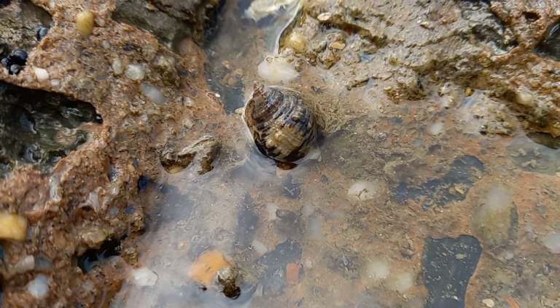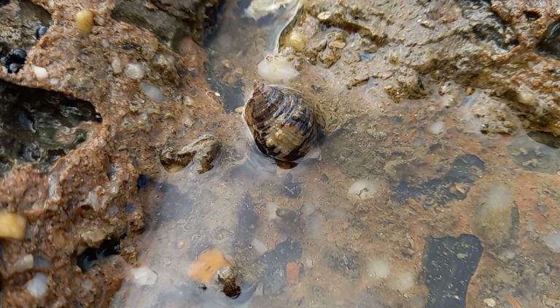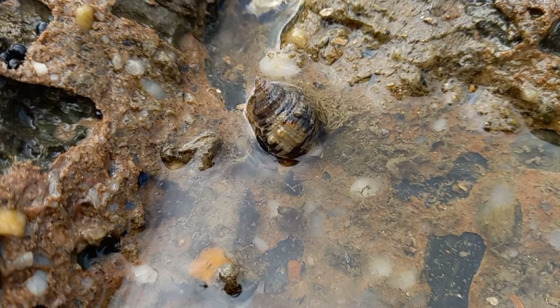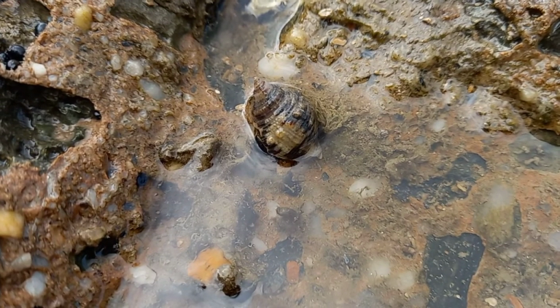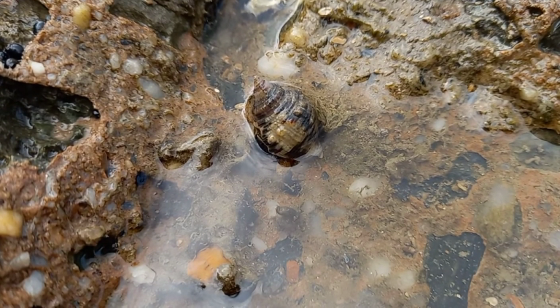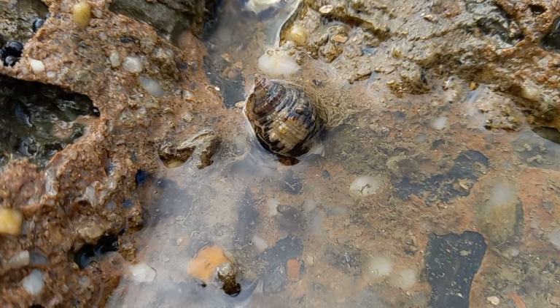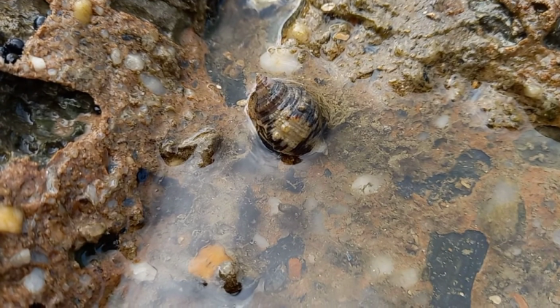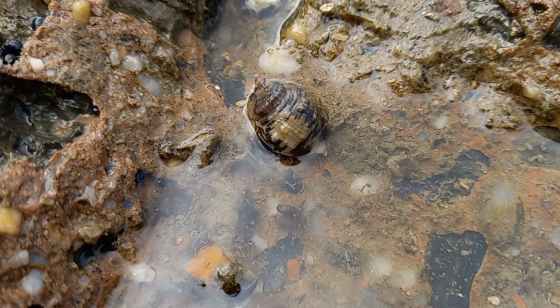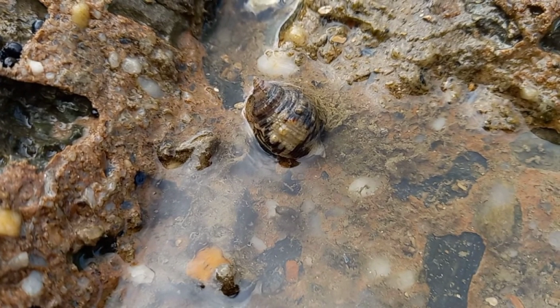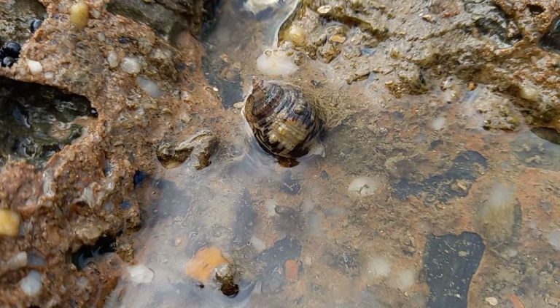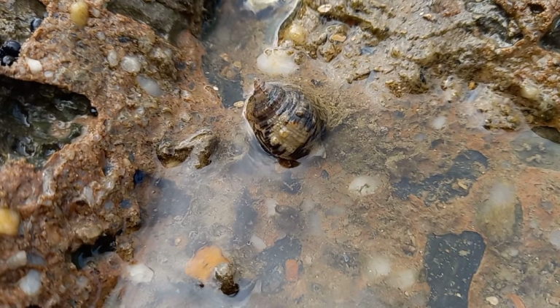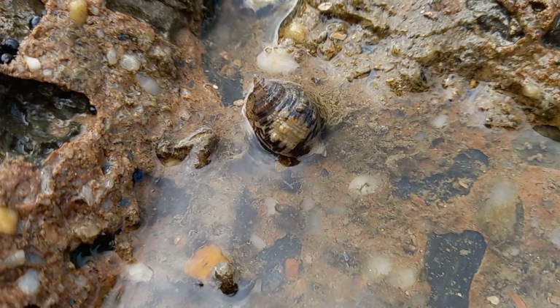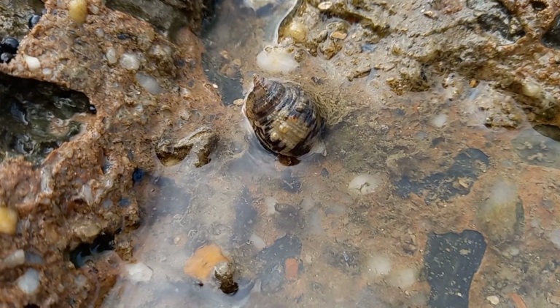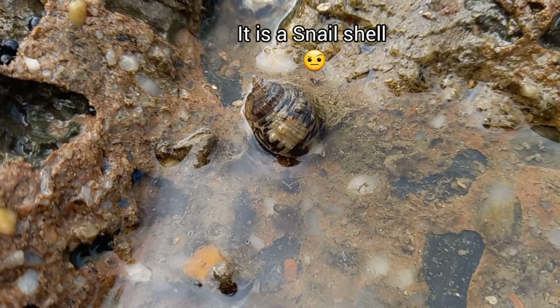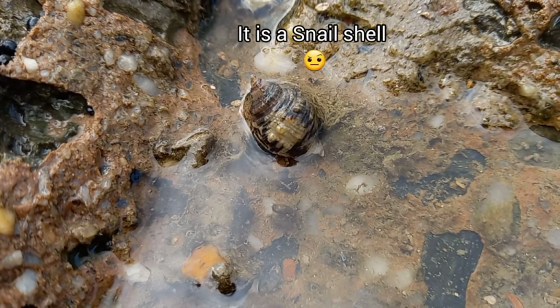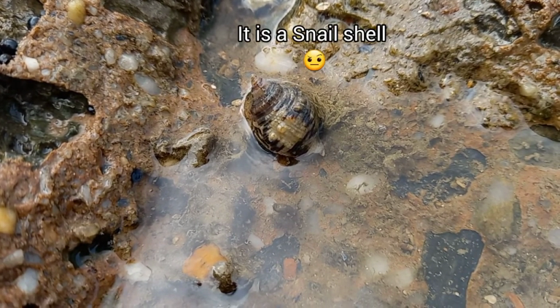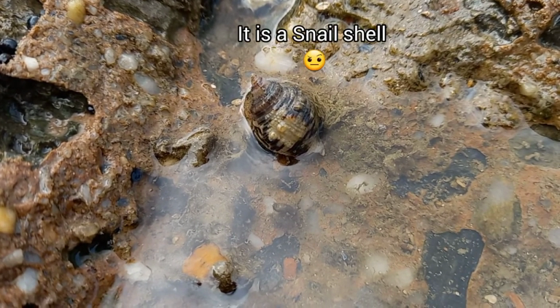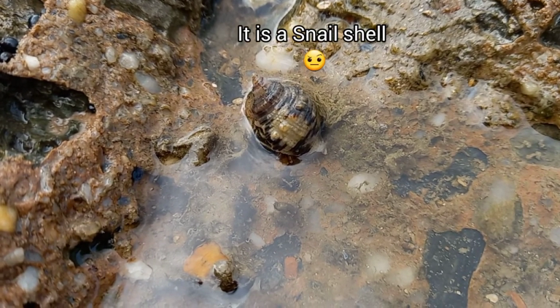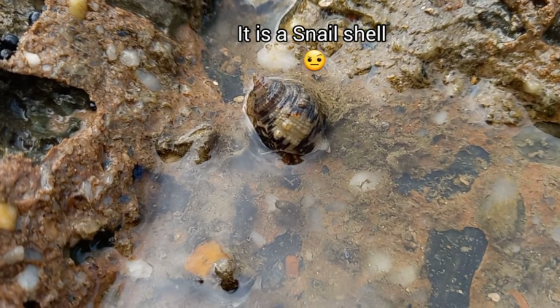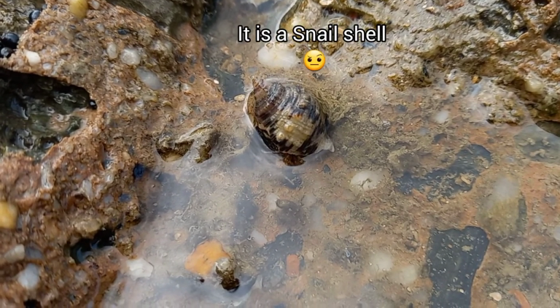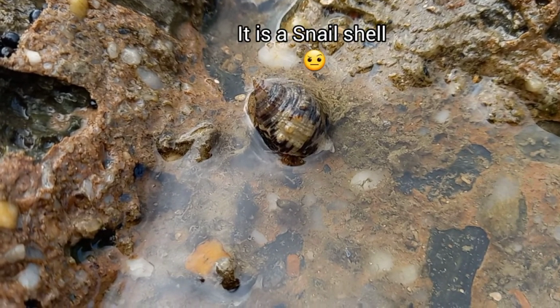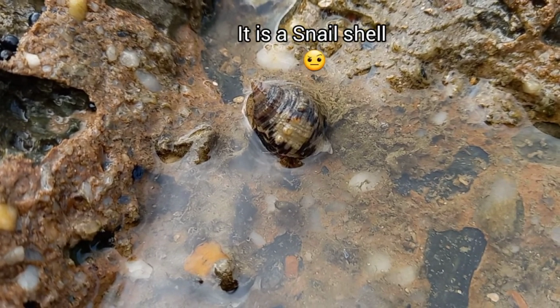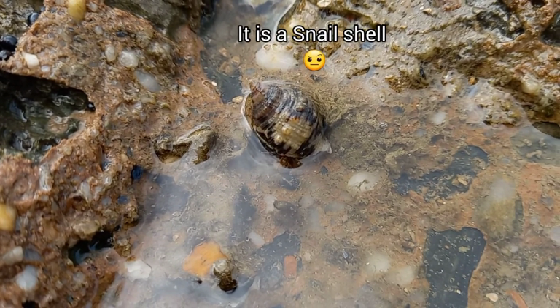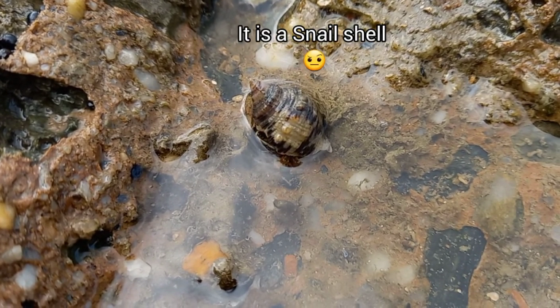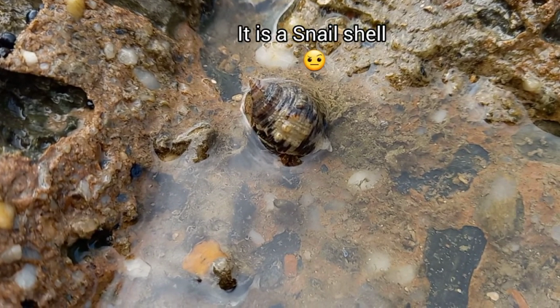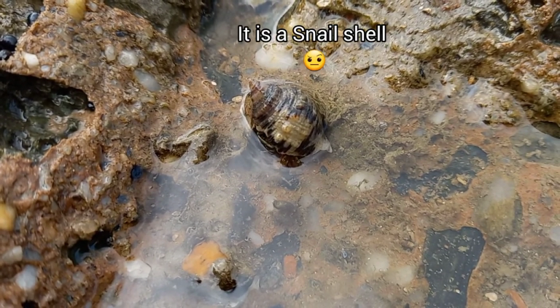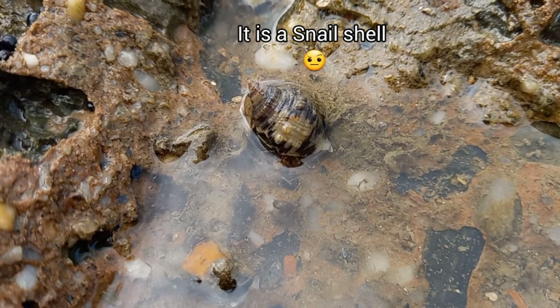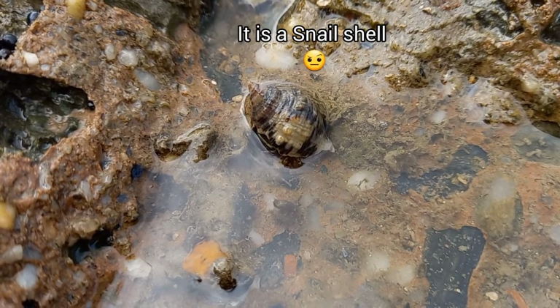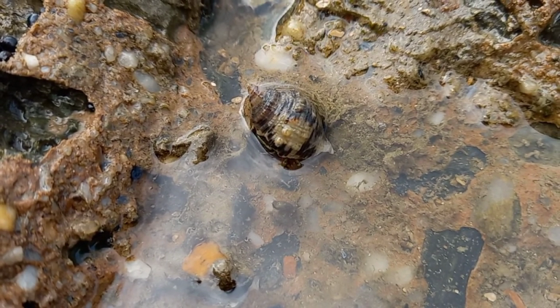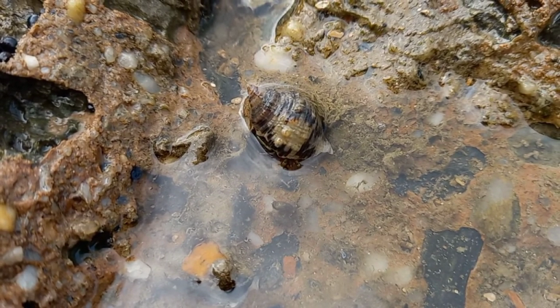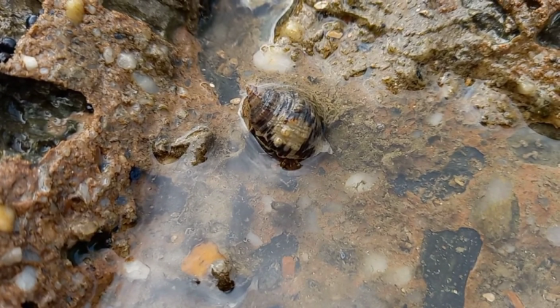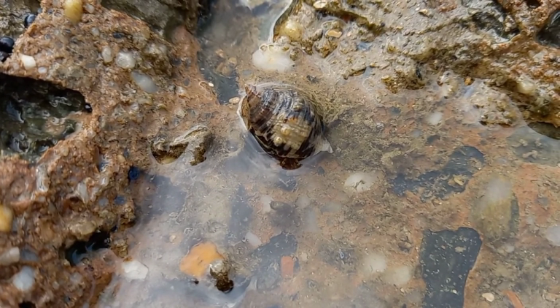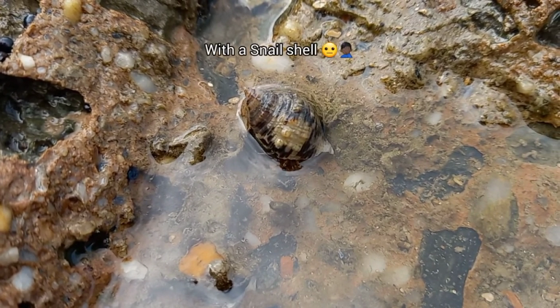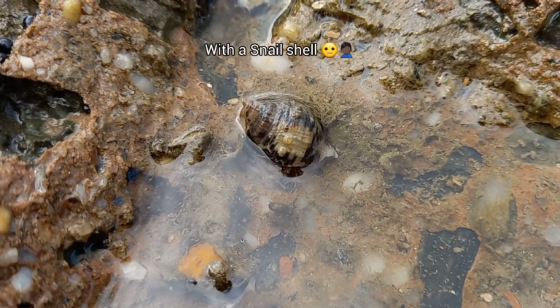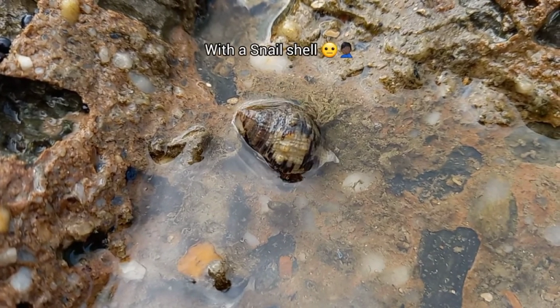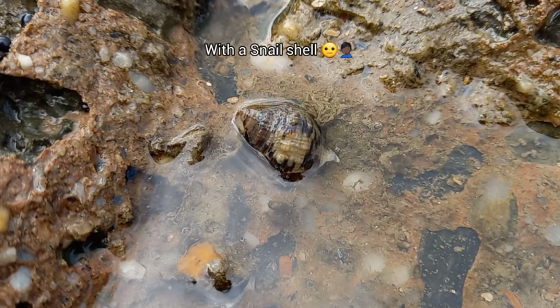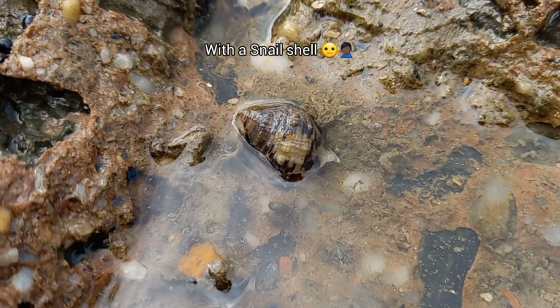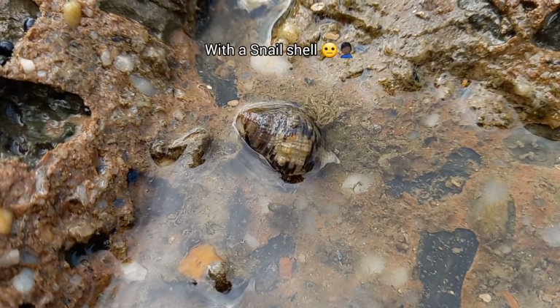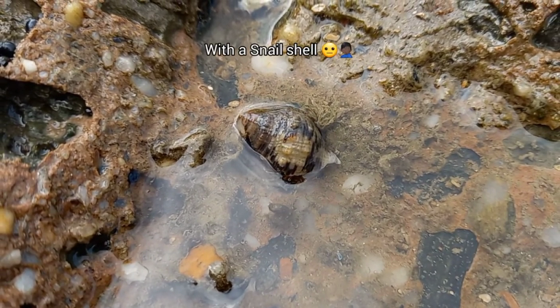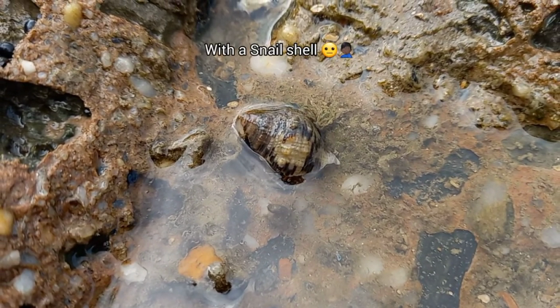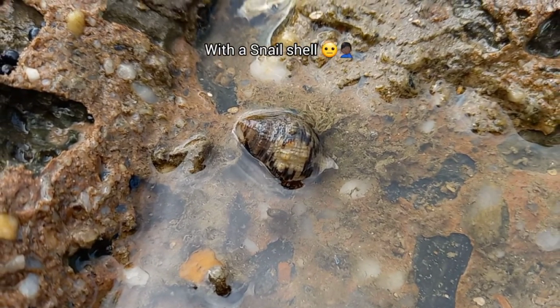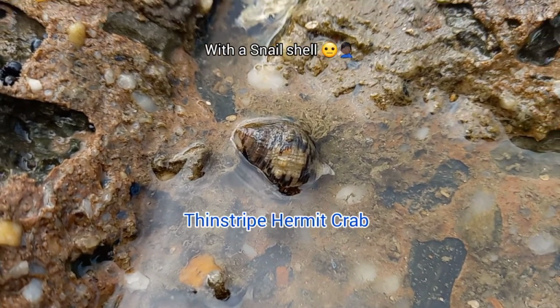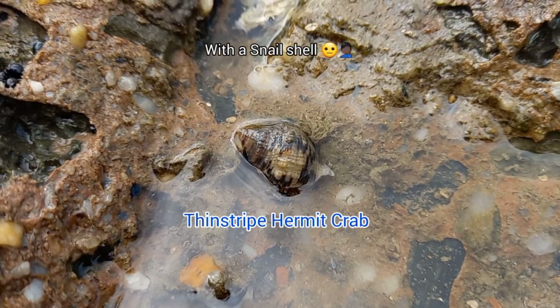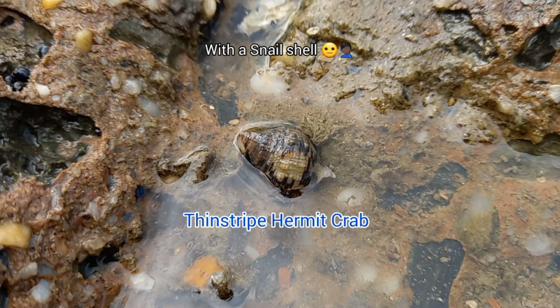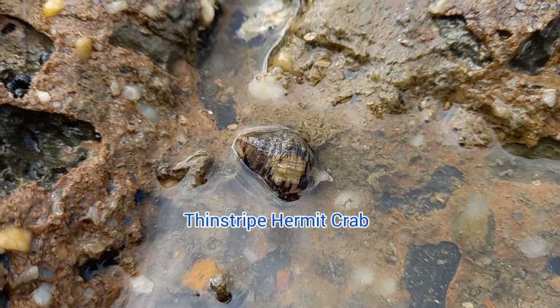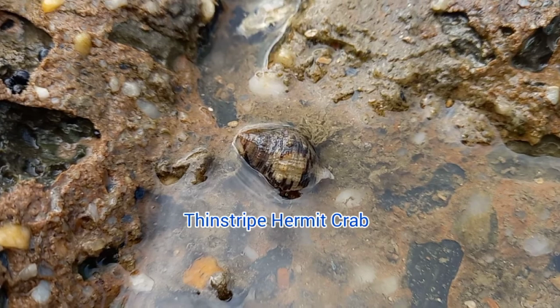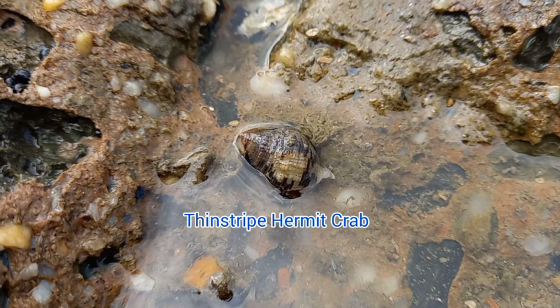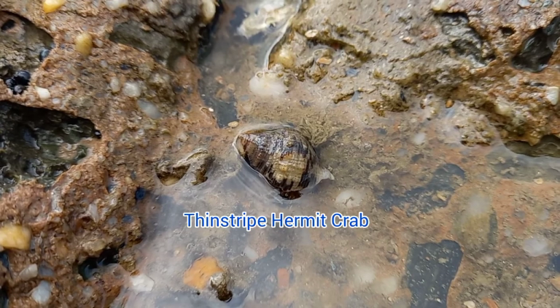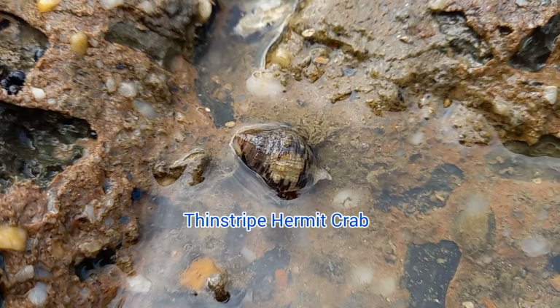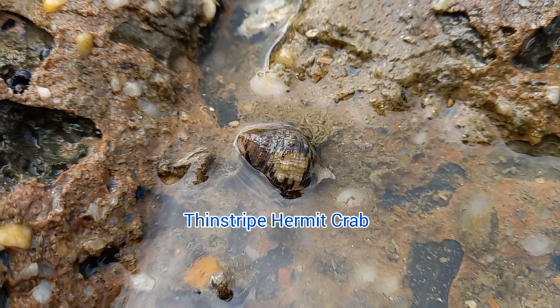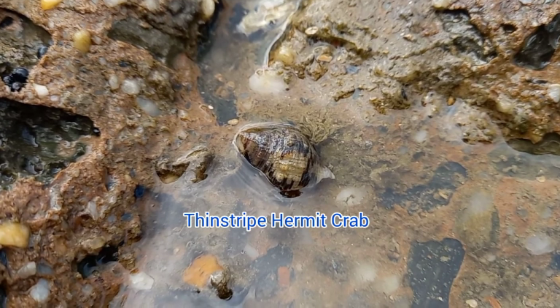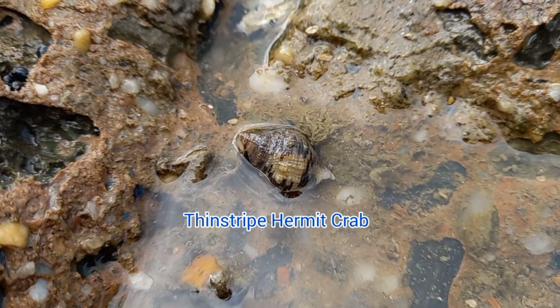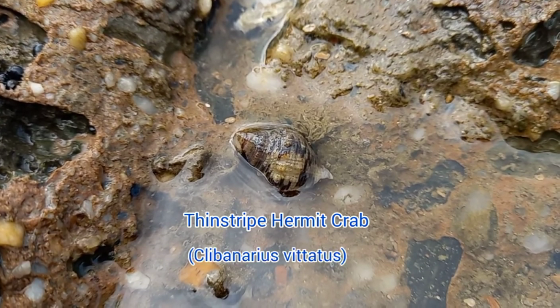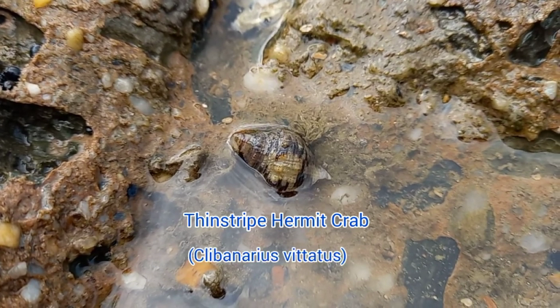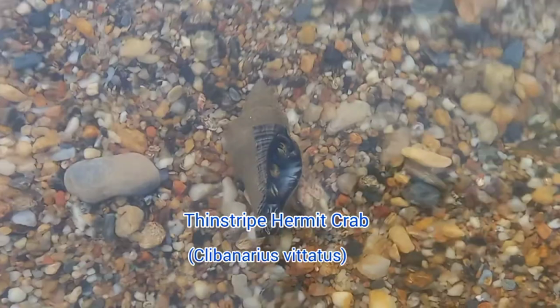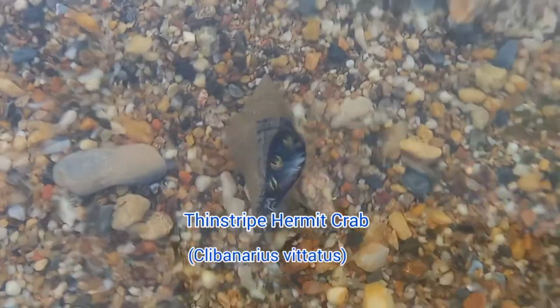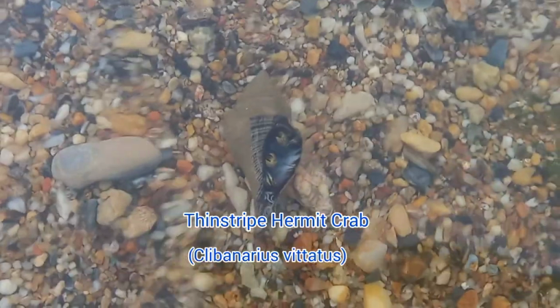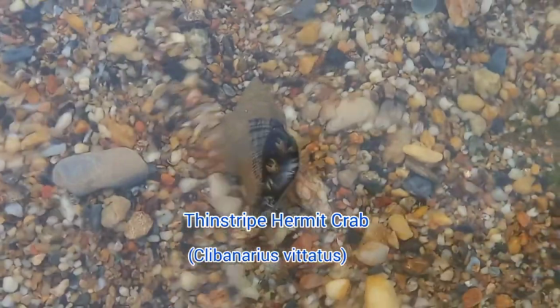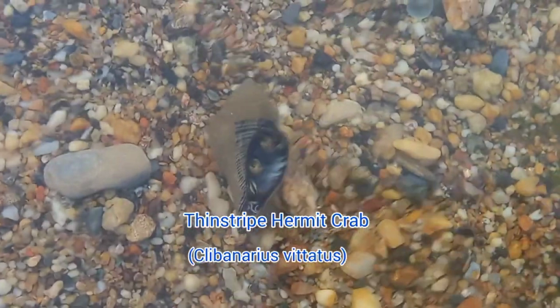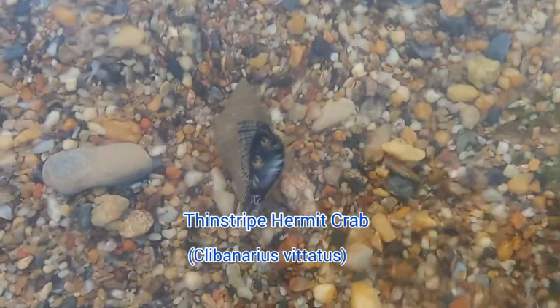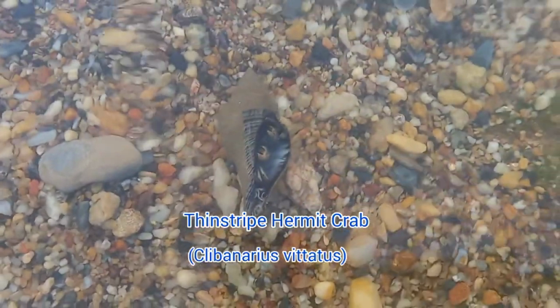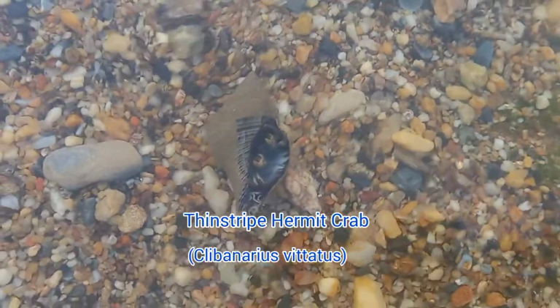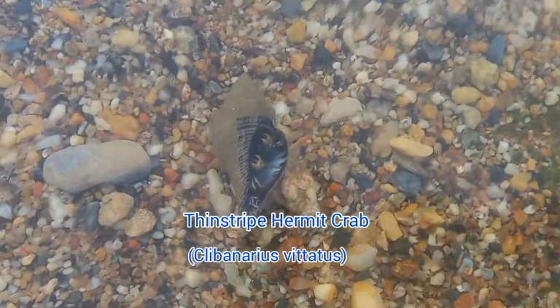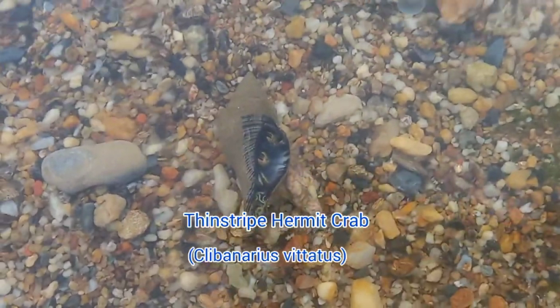This is looking like a snail shell, but this is actually a type of hermit crab — a thin striped hermit crab to be precise.